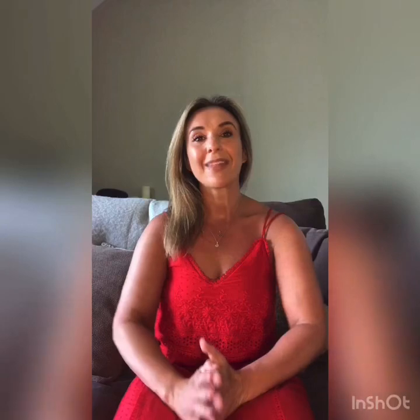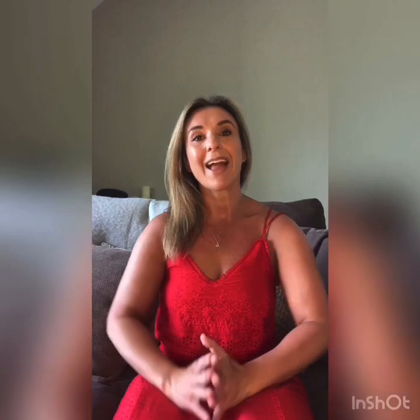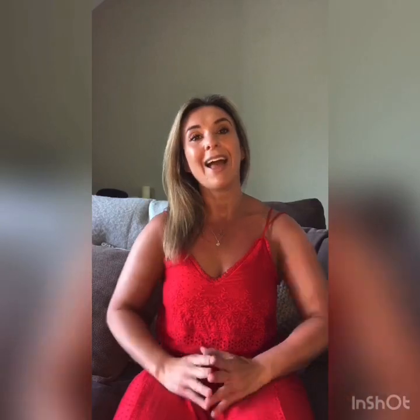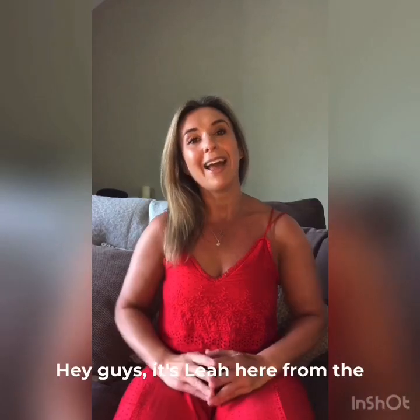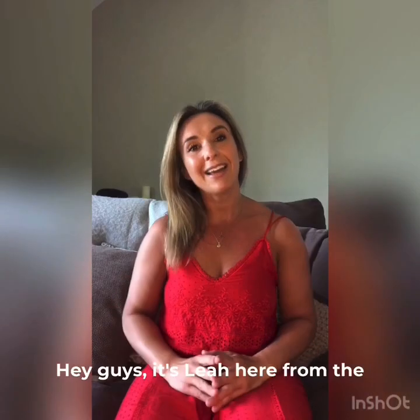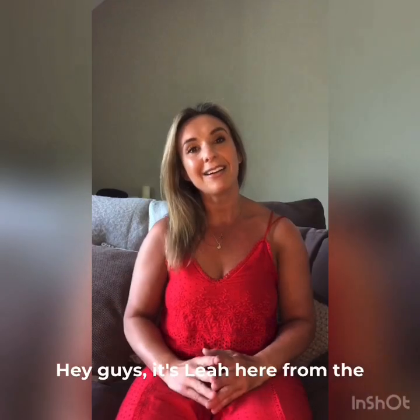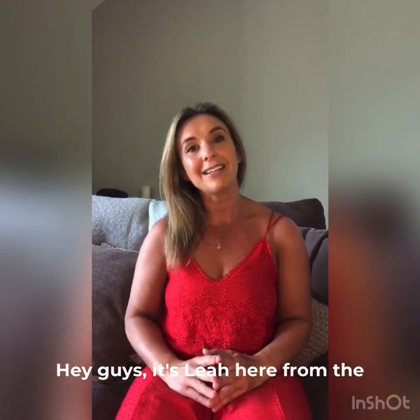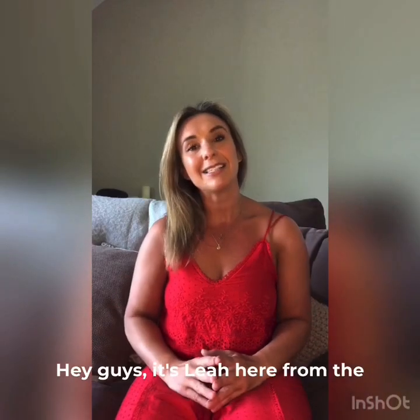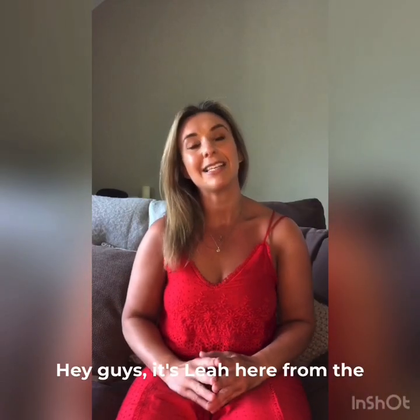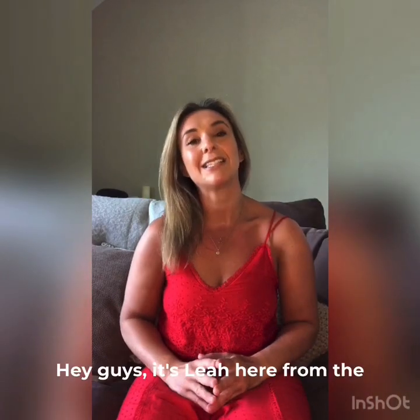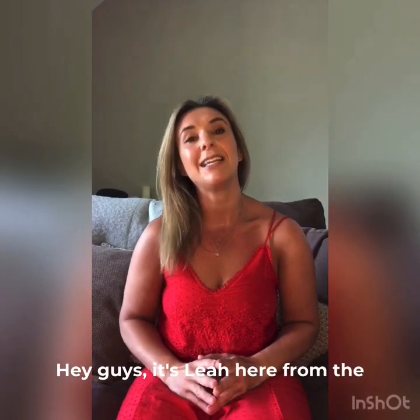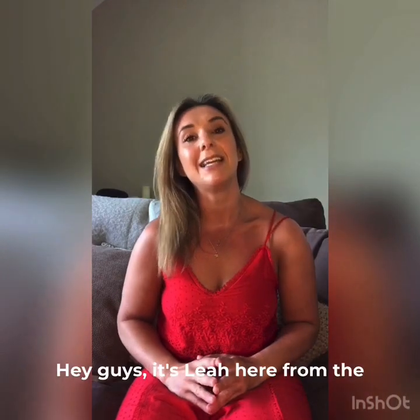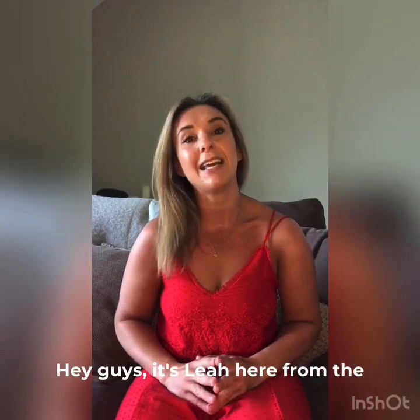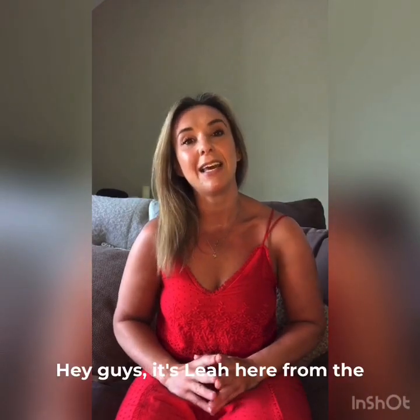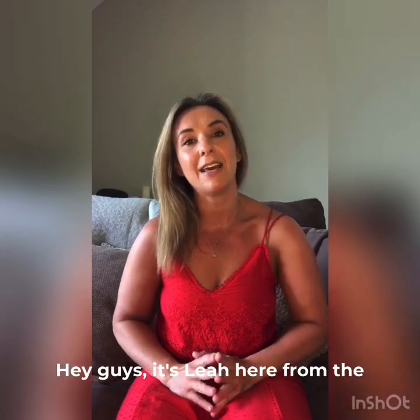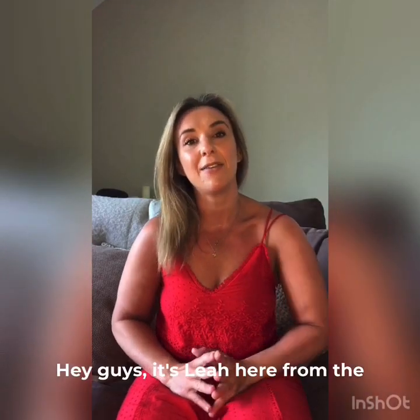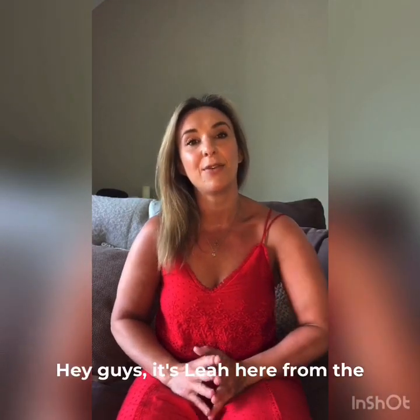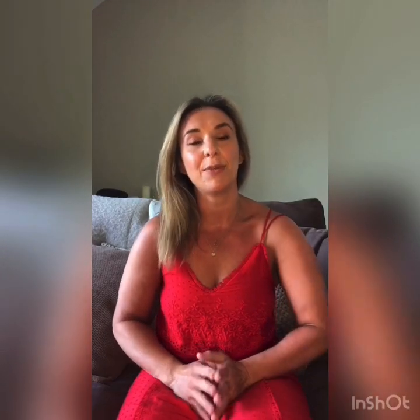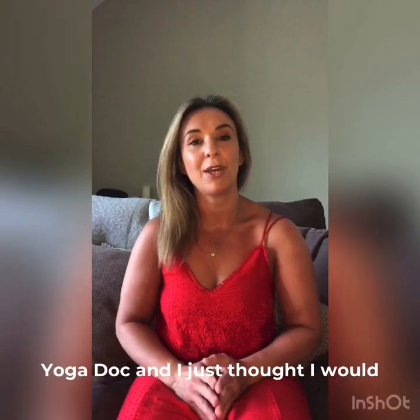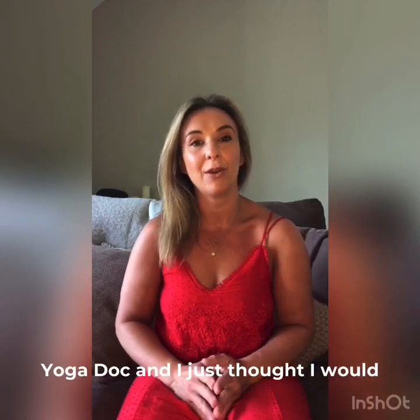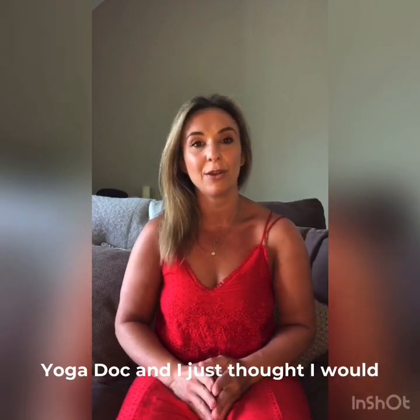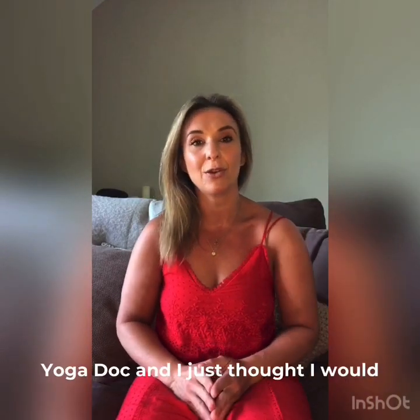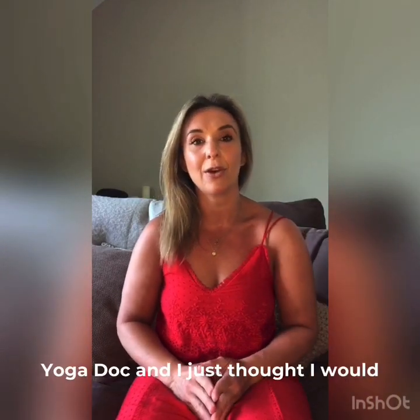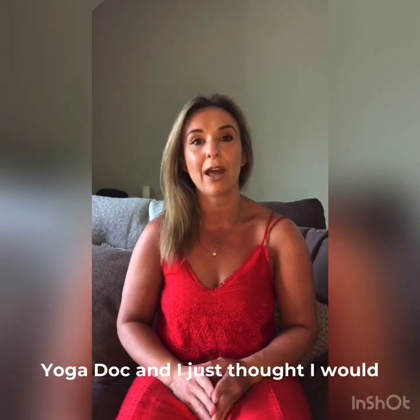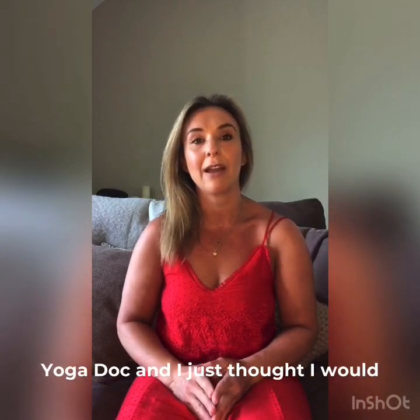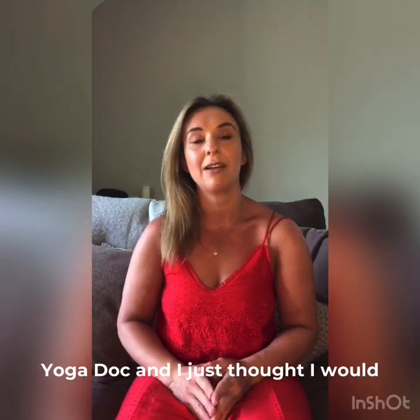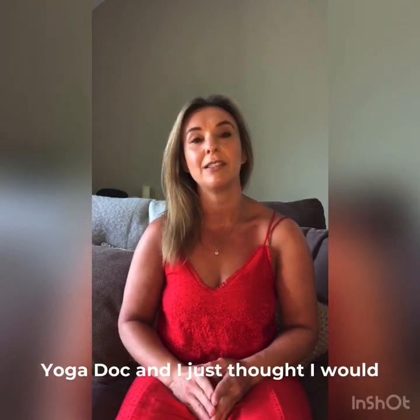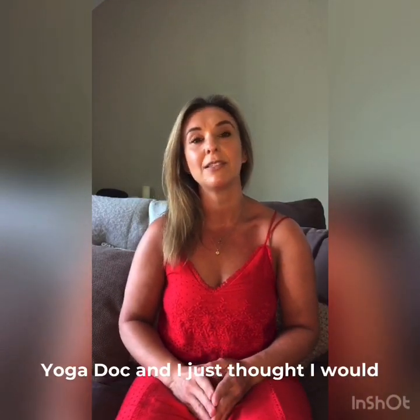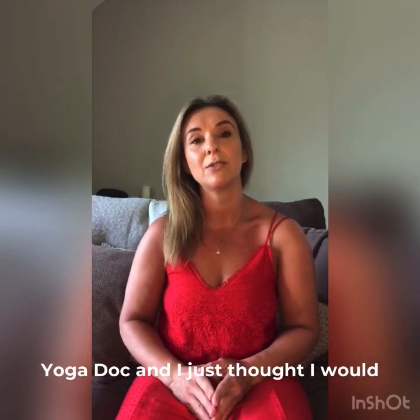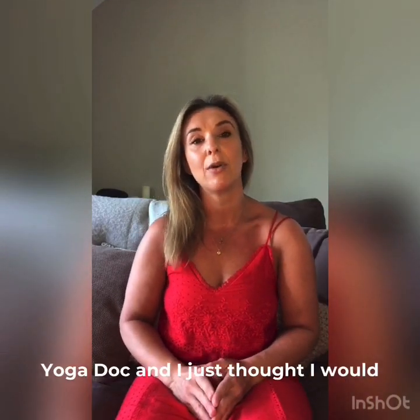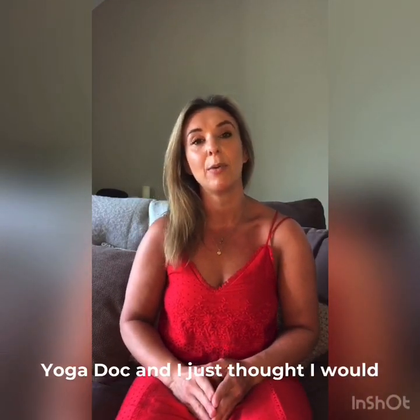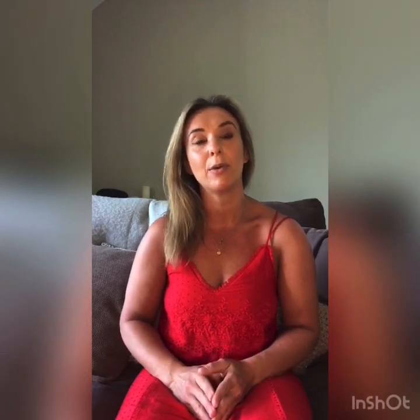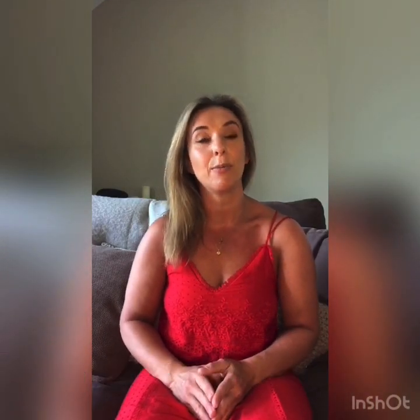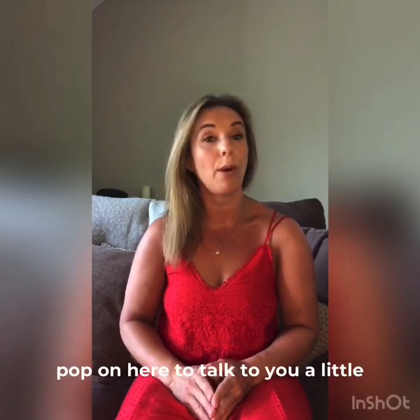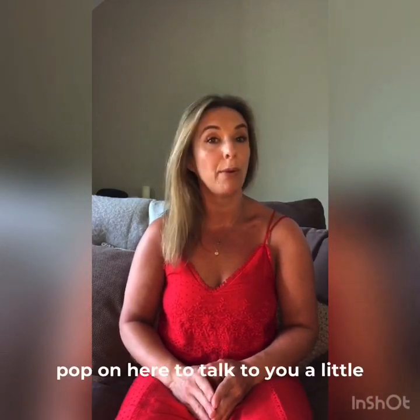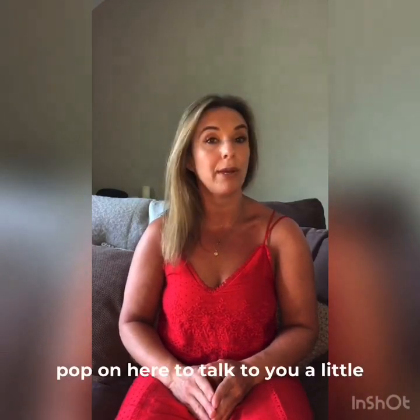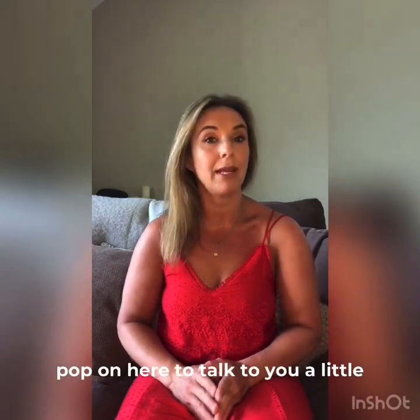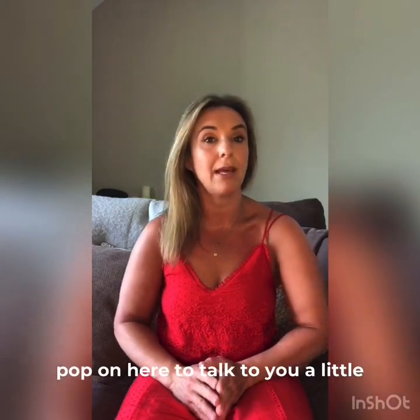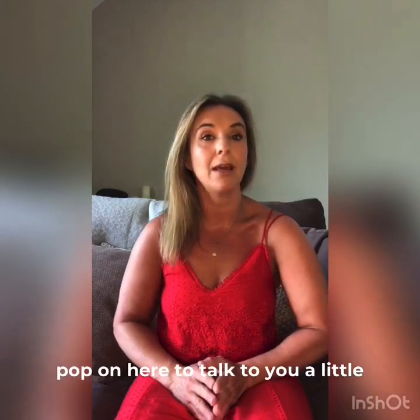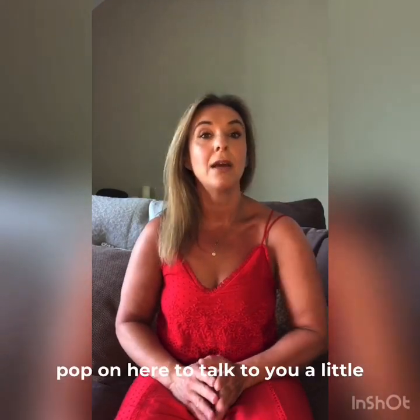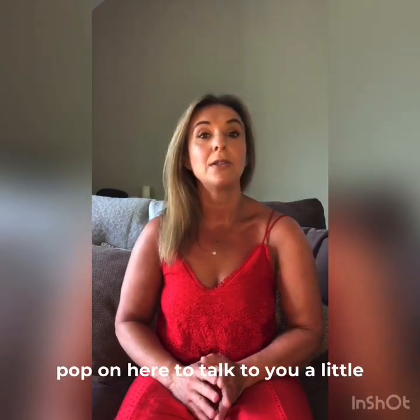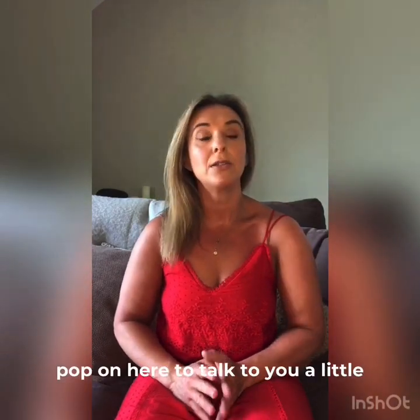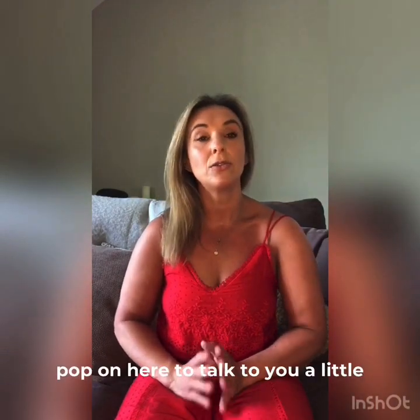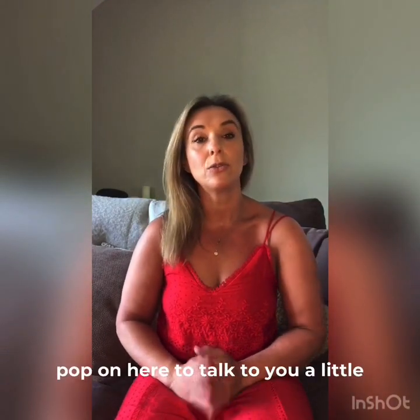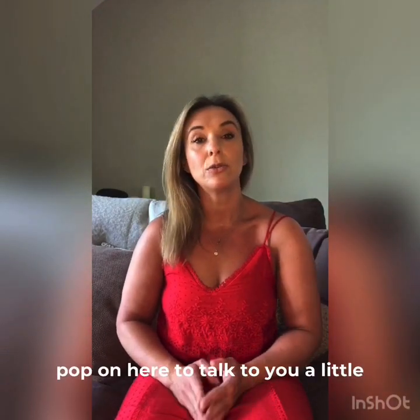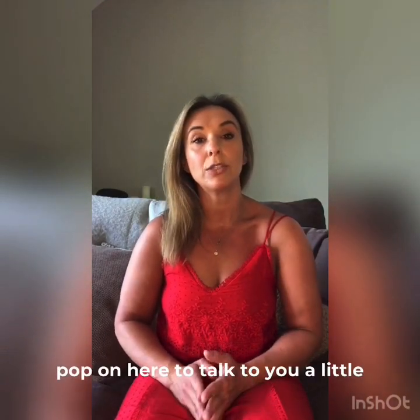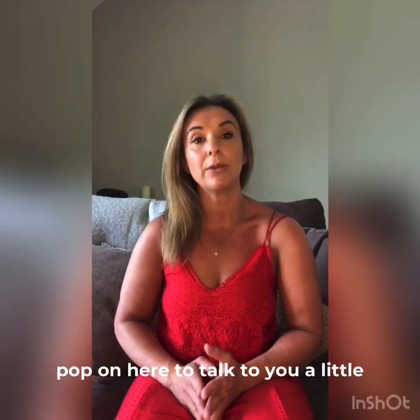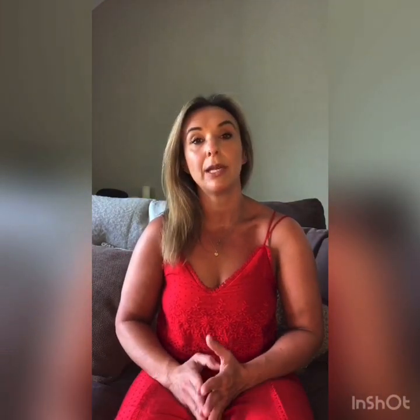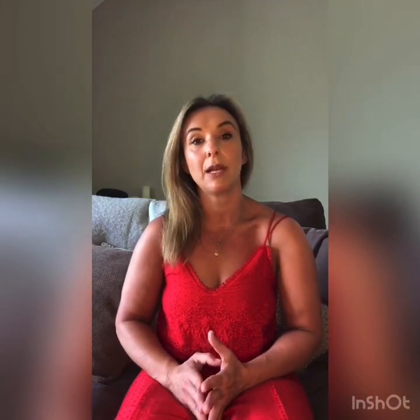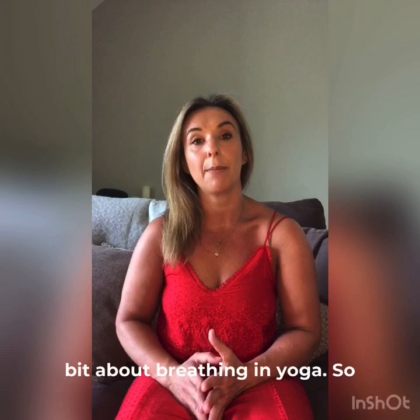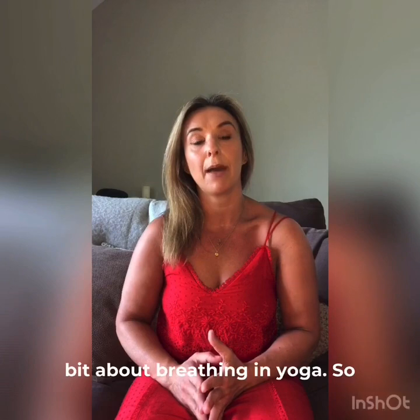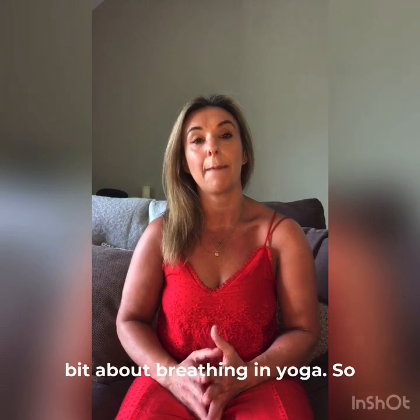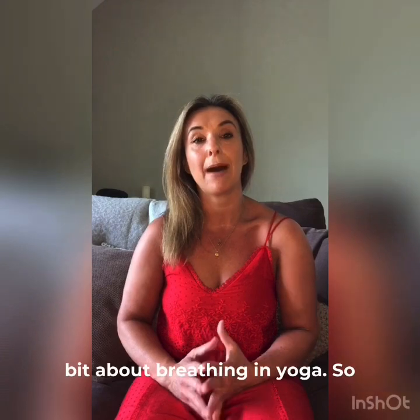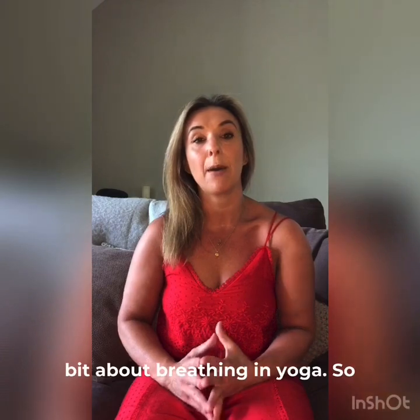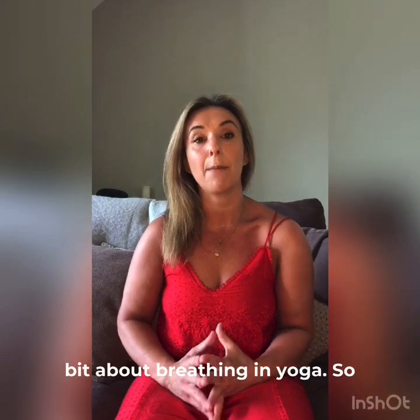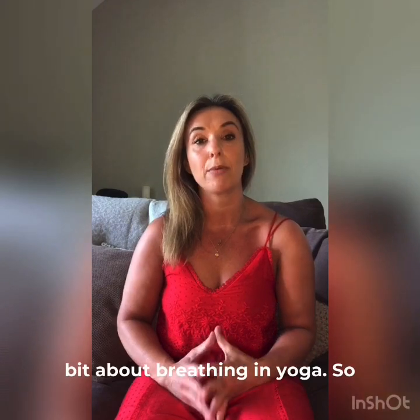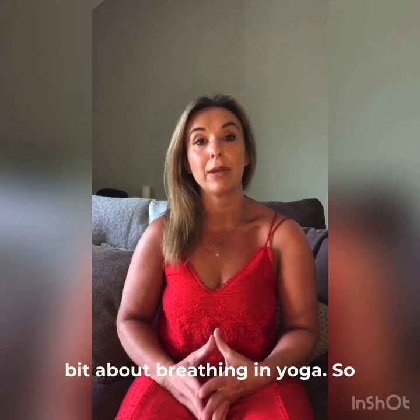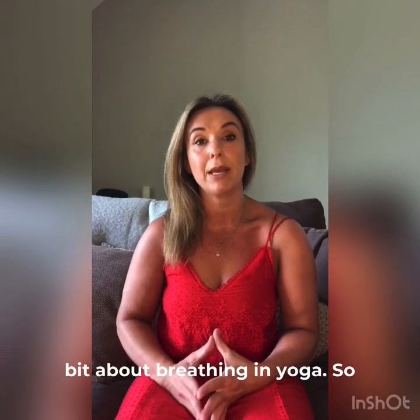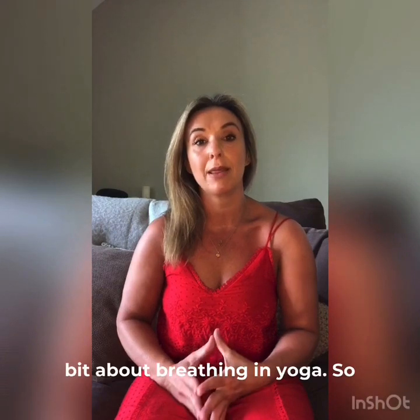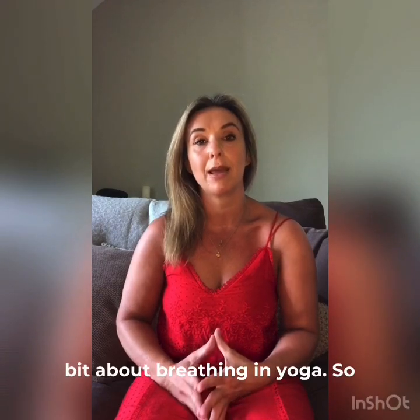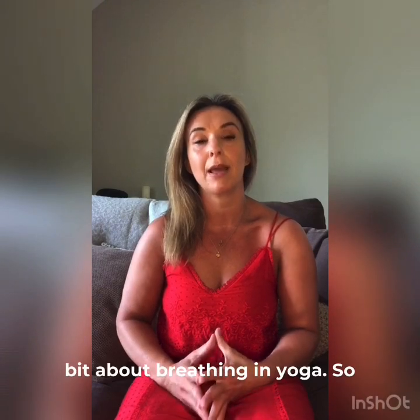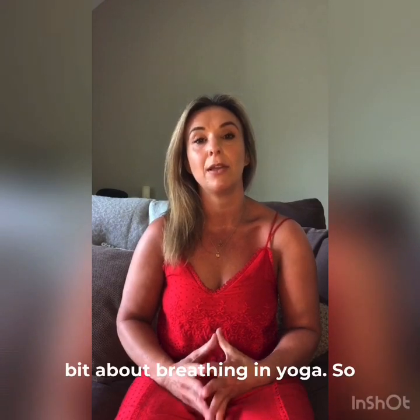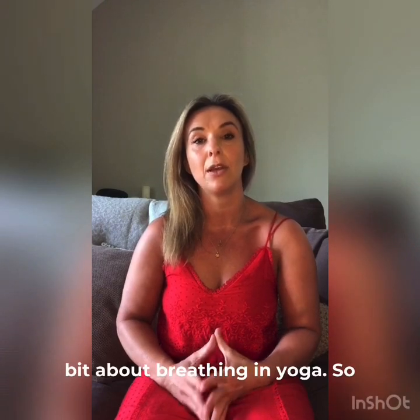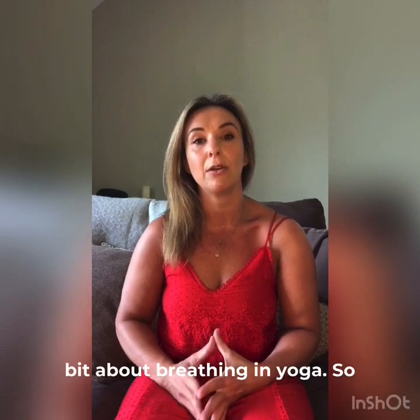Hey guys, it's Leah here from The Yoga Doc and I just thought I would pop on here to talk to you a little bit about breathing in yoga.